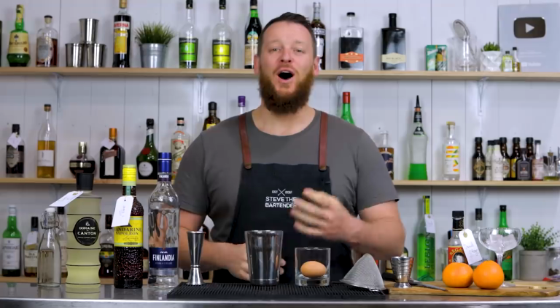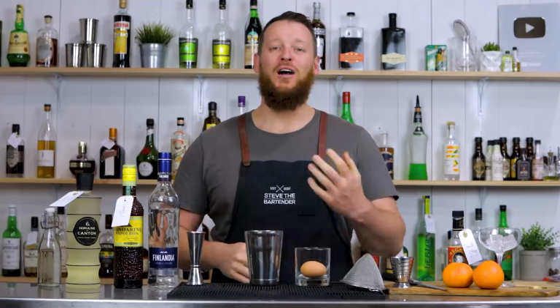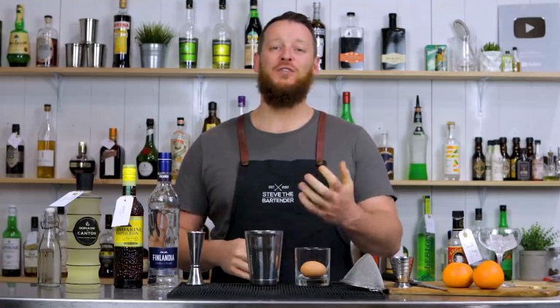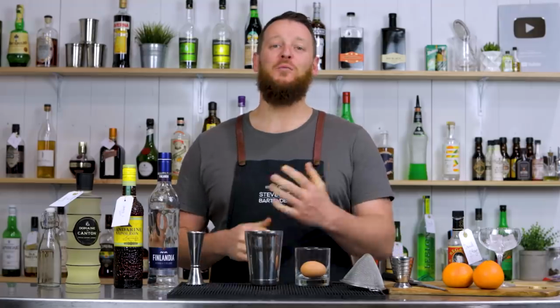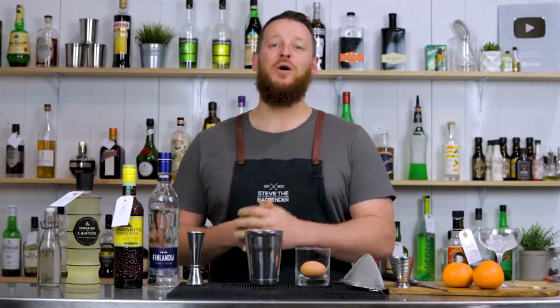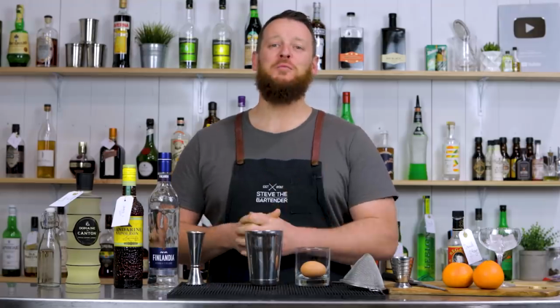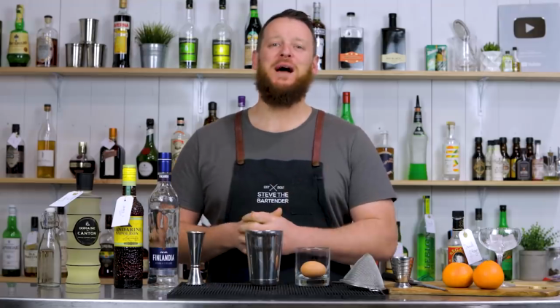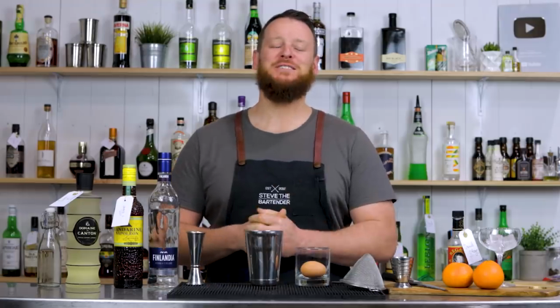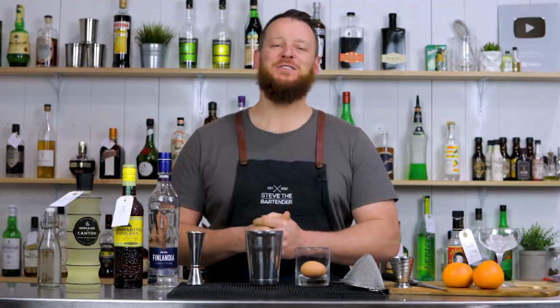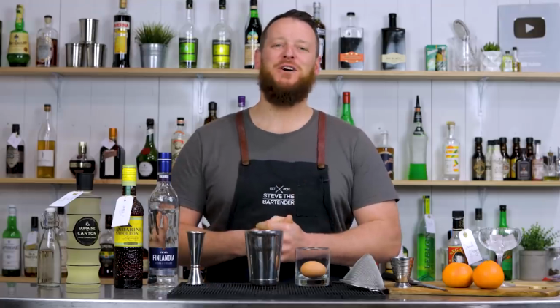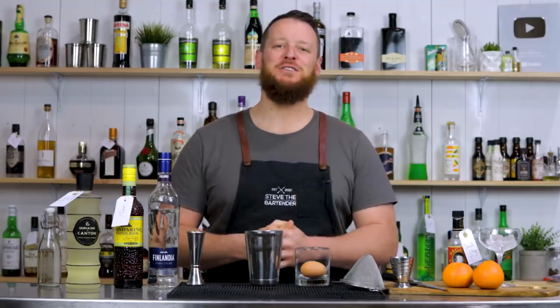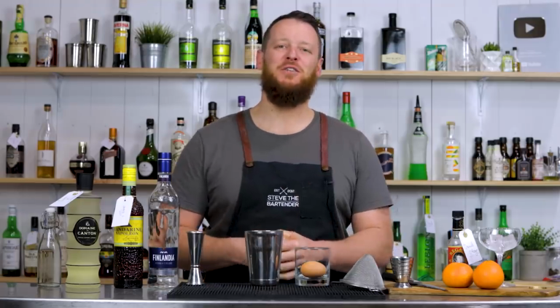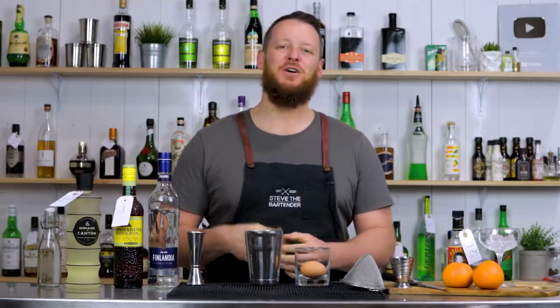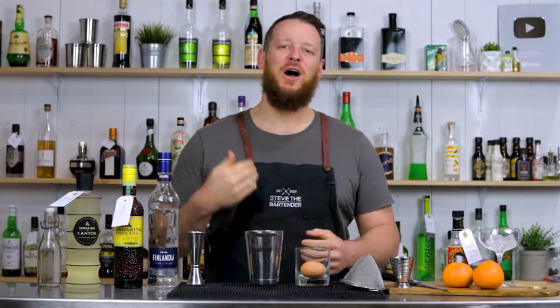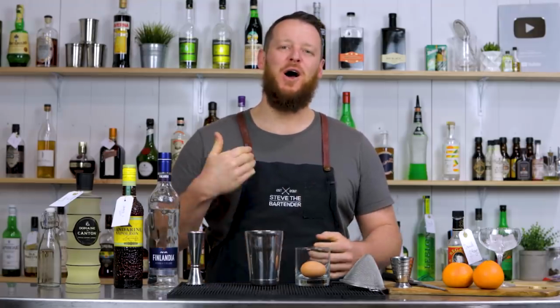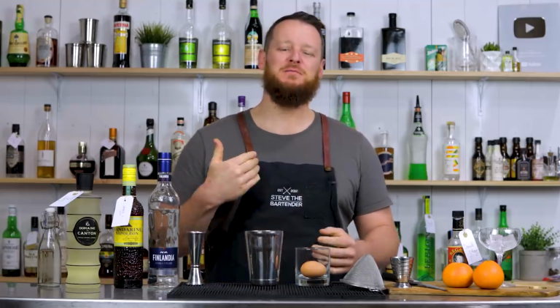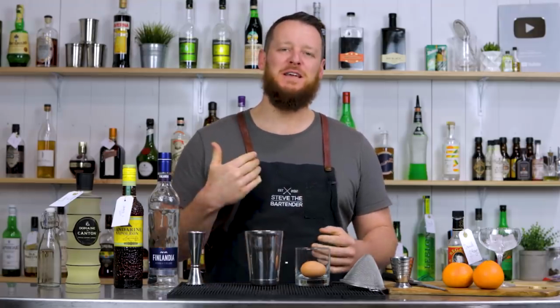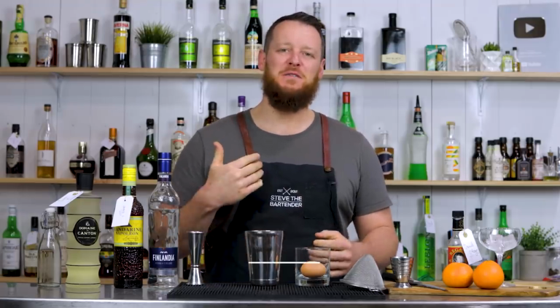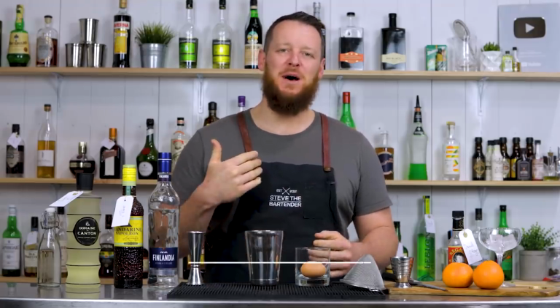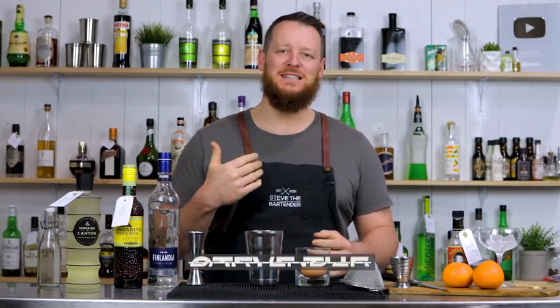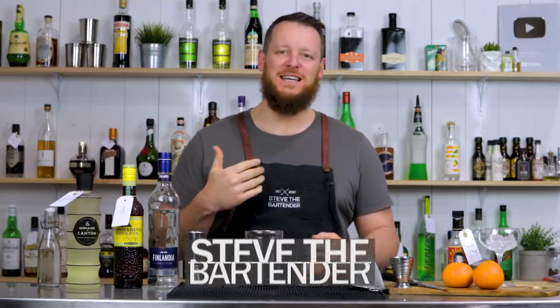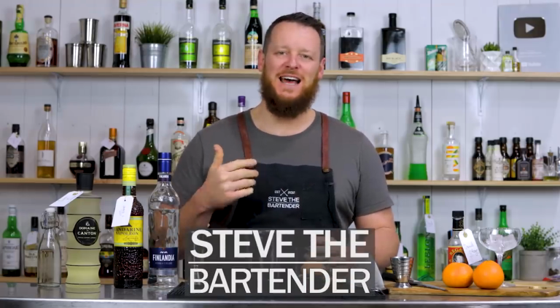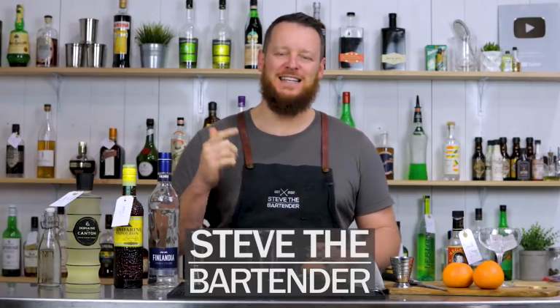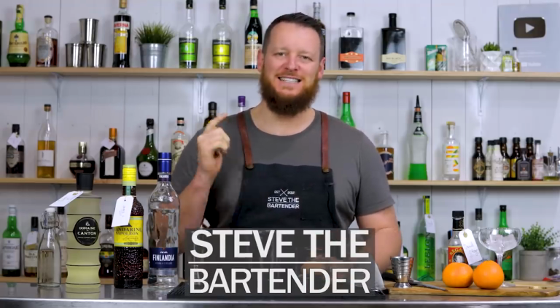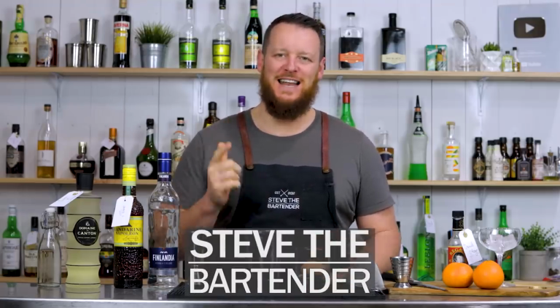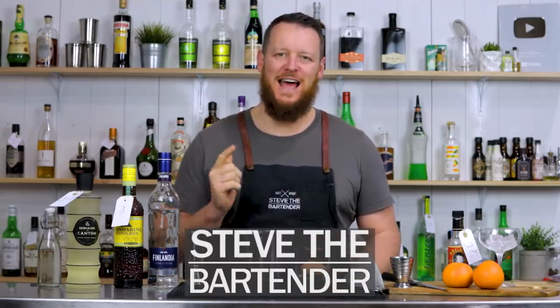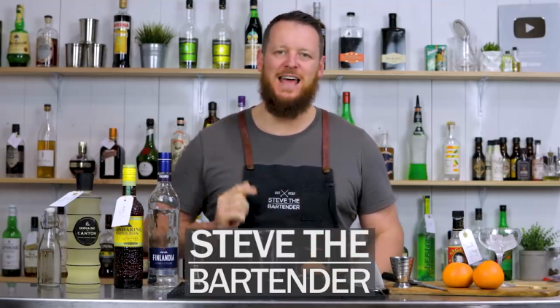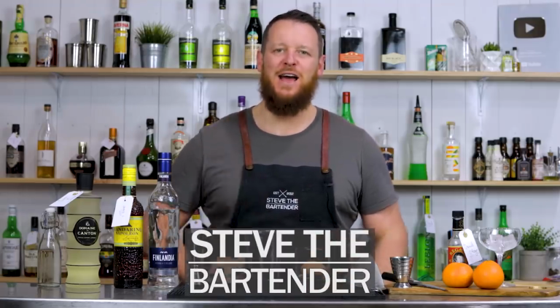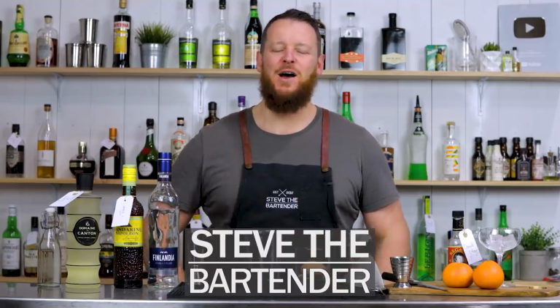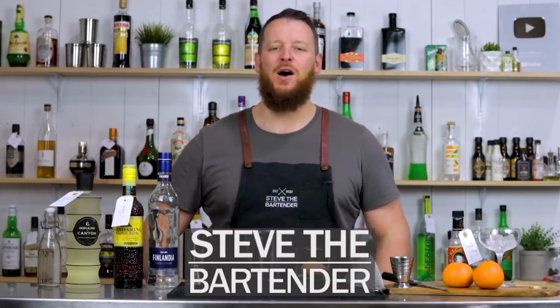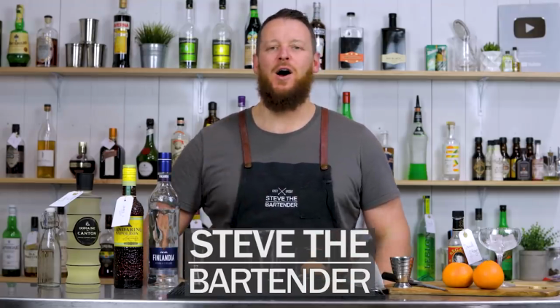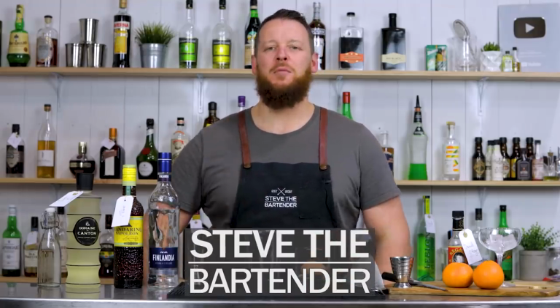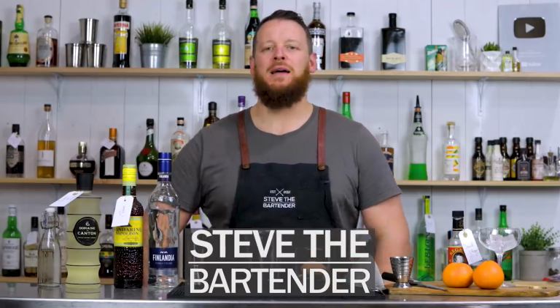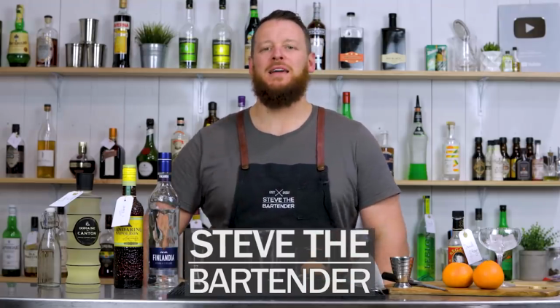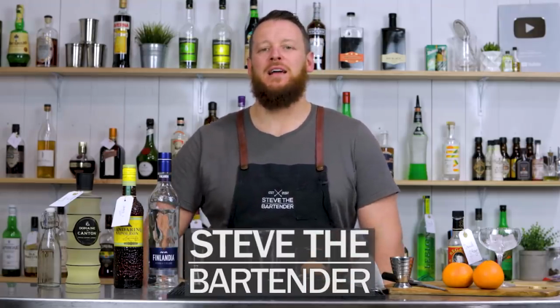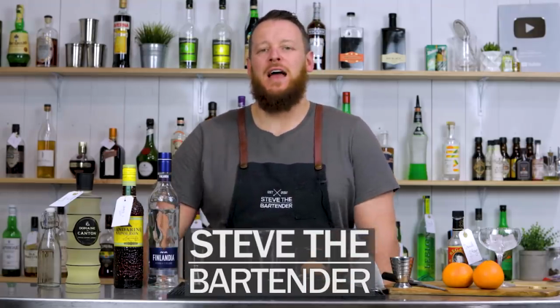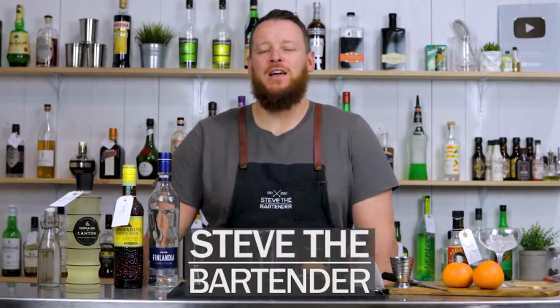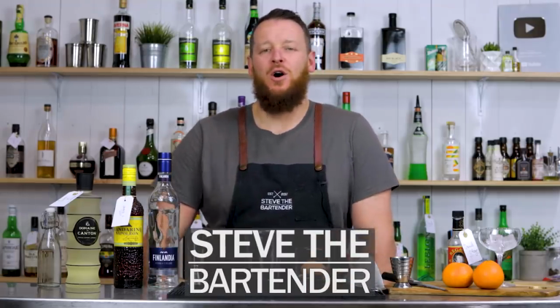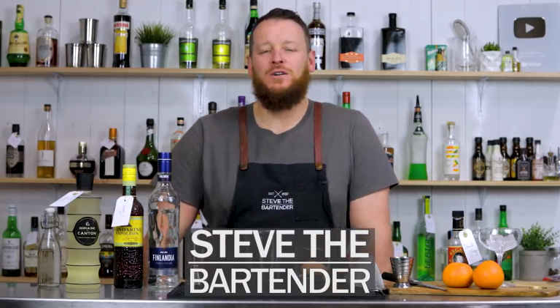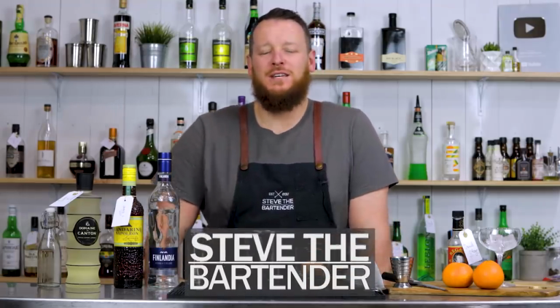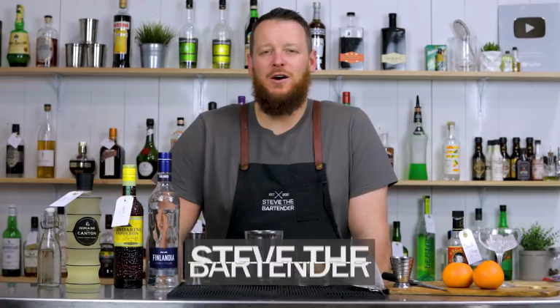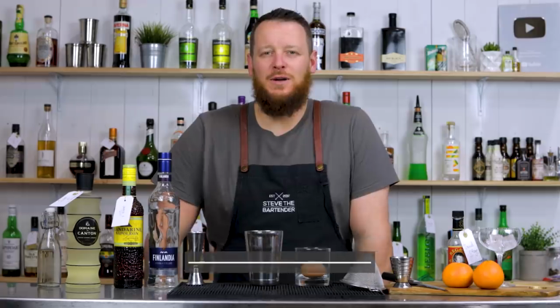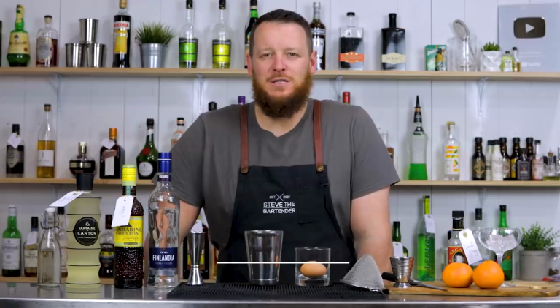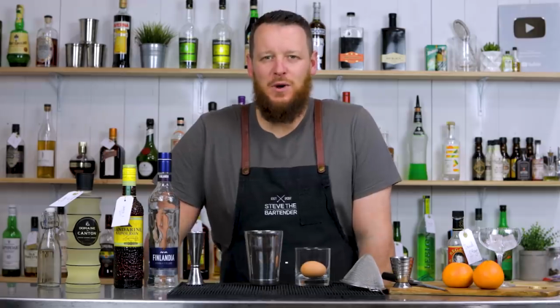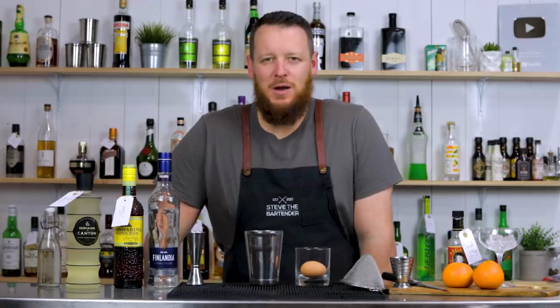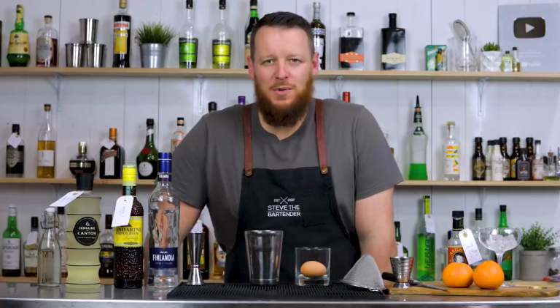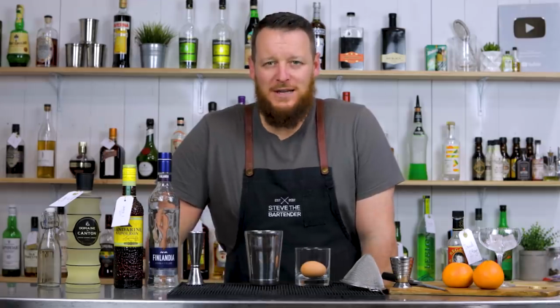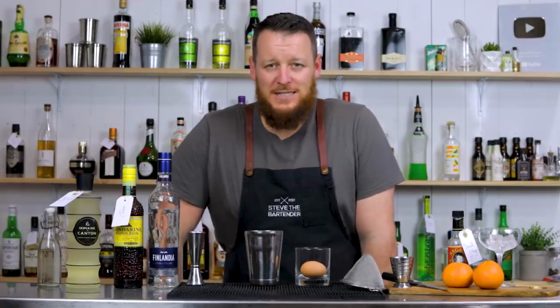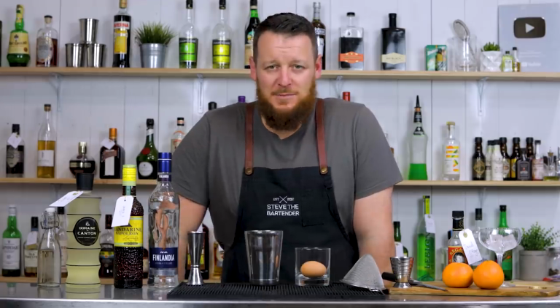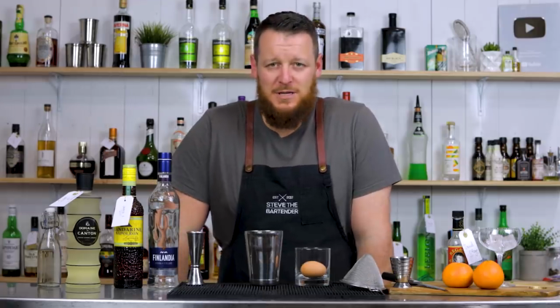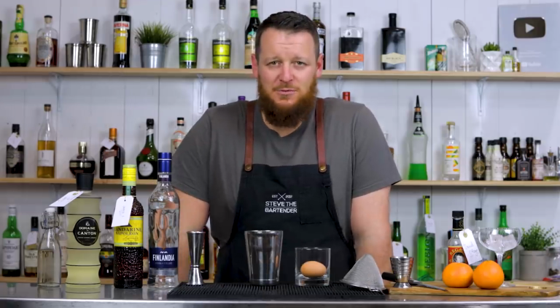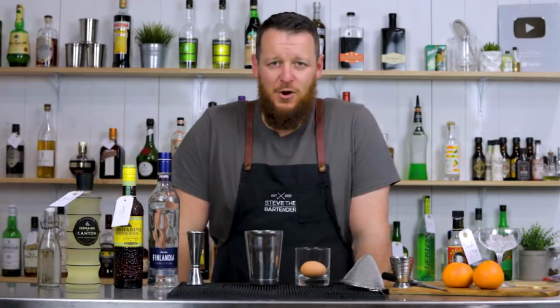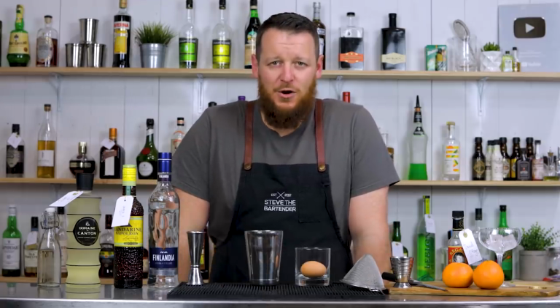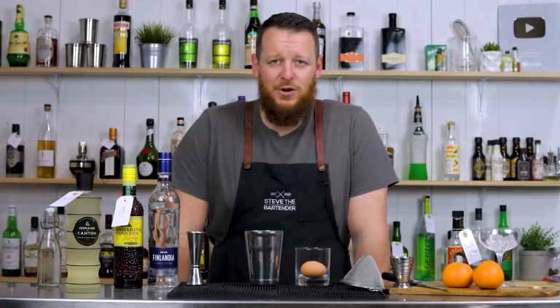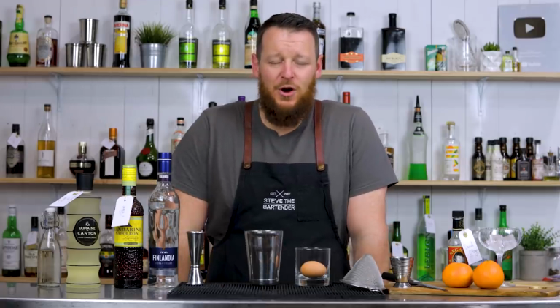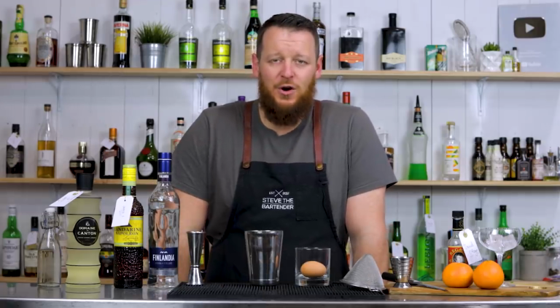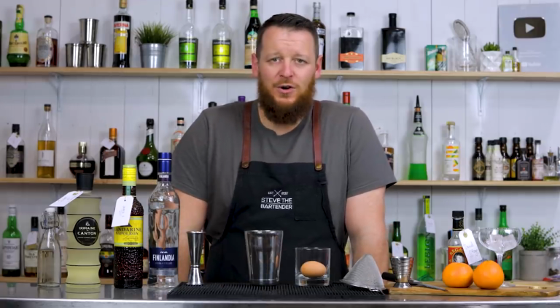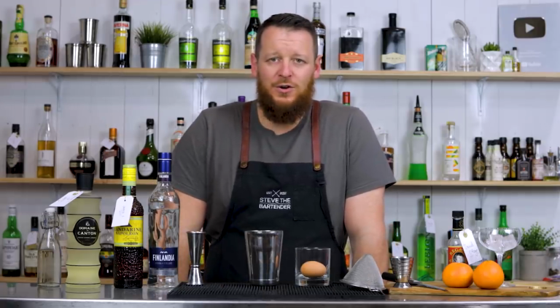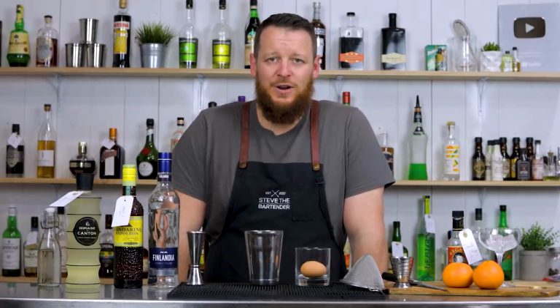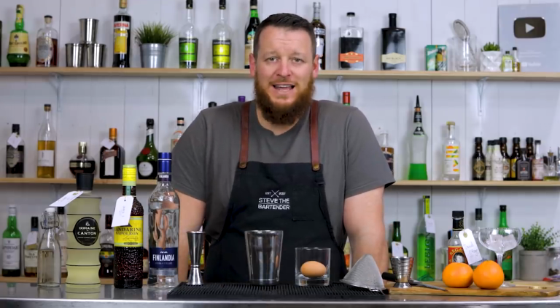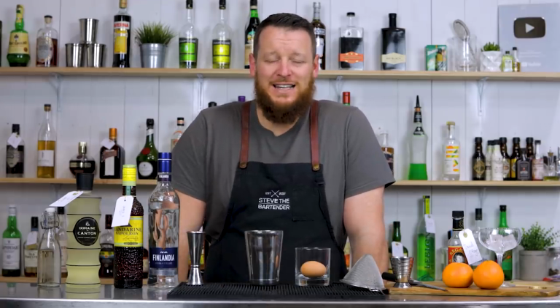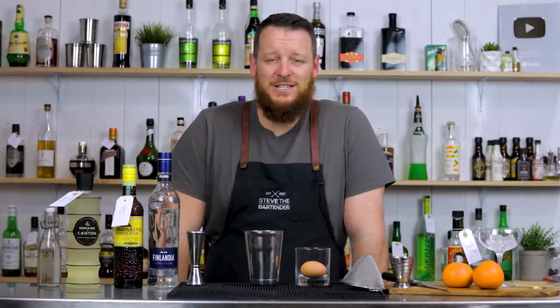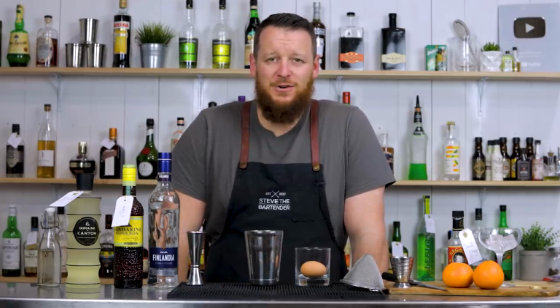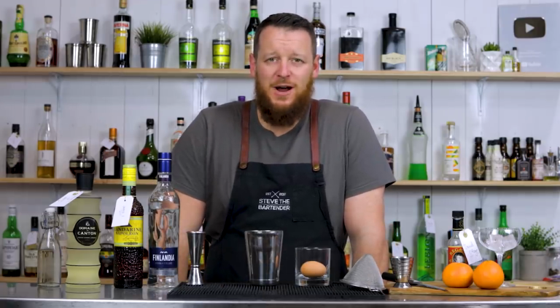Hi everyone, welcome back to the Cocktail Vlog. I'm Steve the Bartender and today I'm making a cocktail inspired by Tipsy Rogue on Instagram.